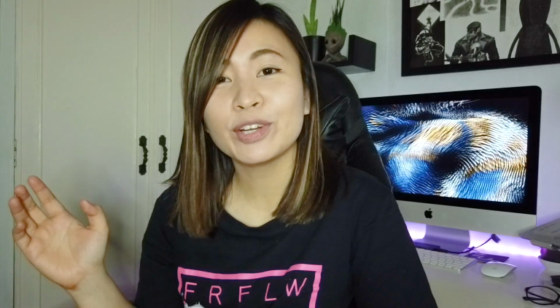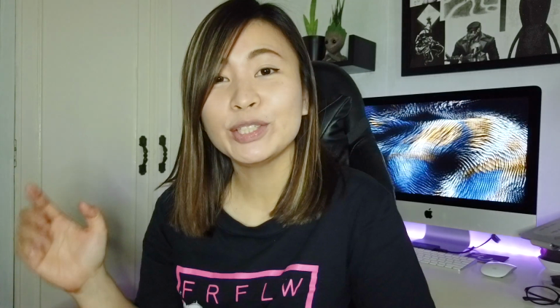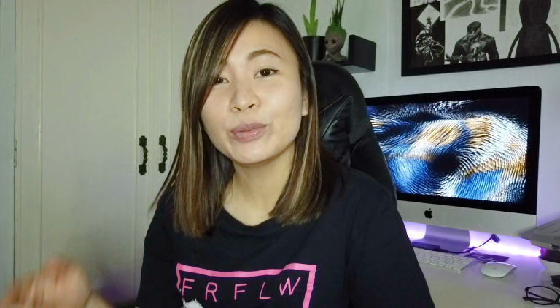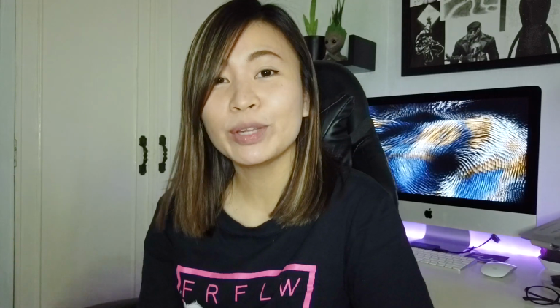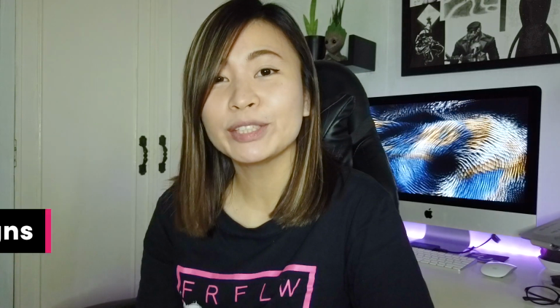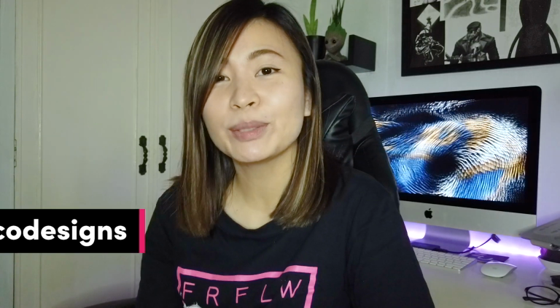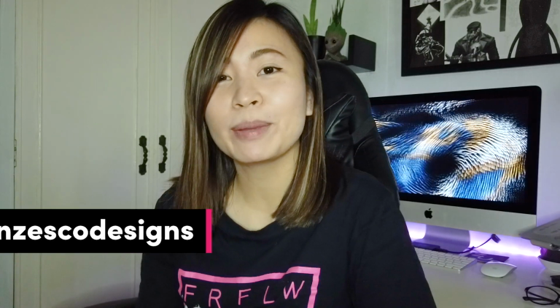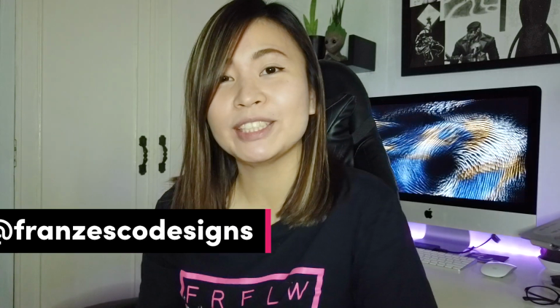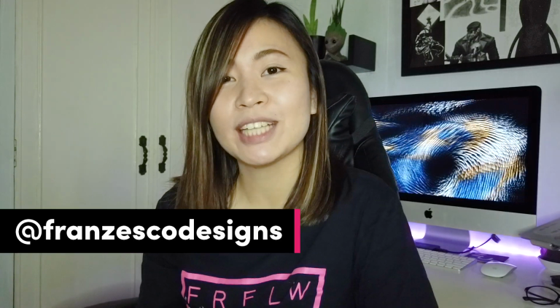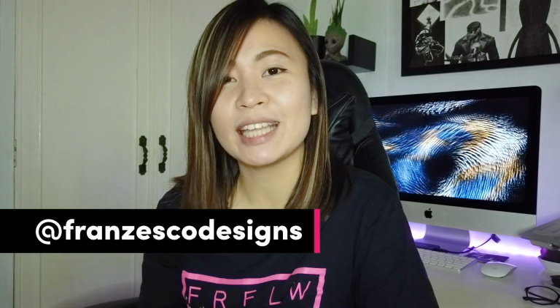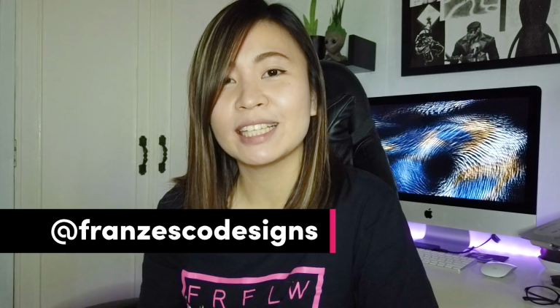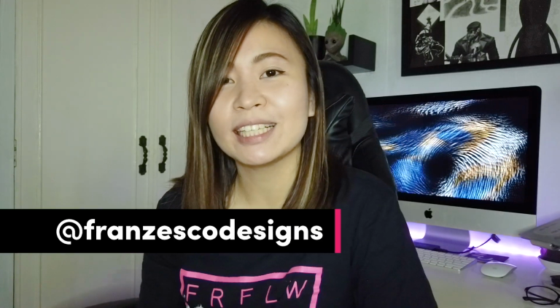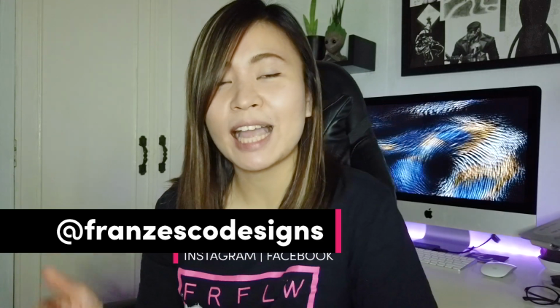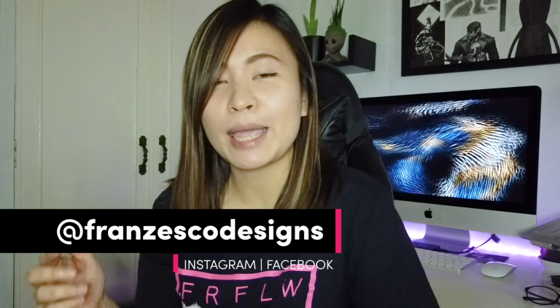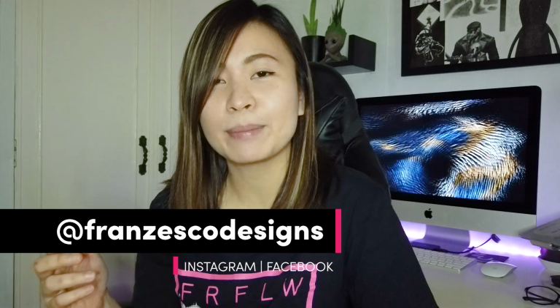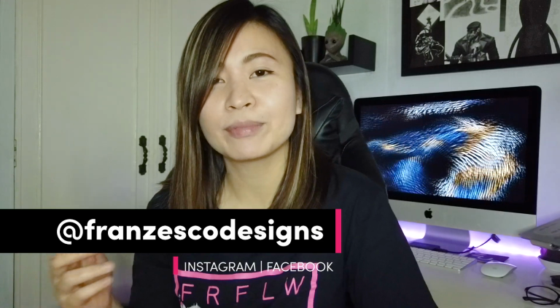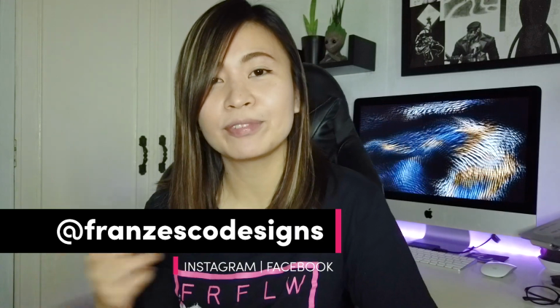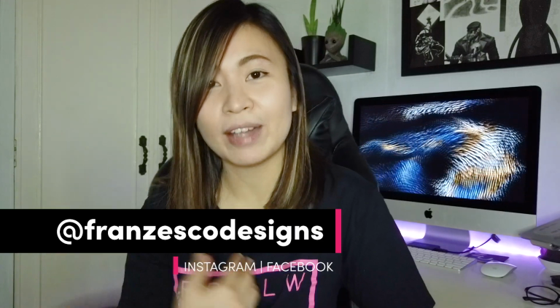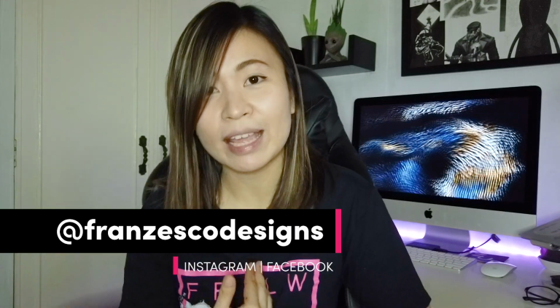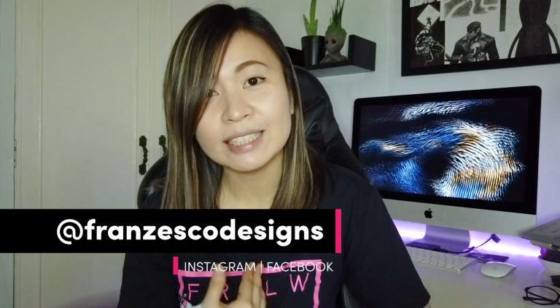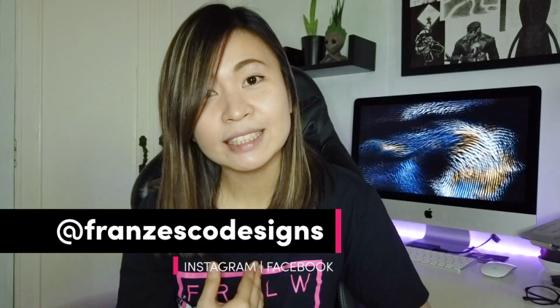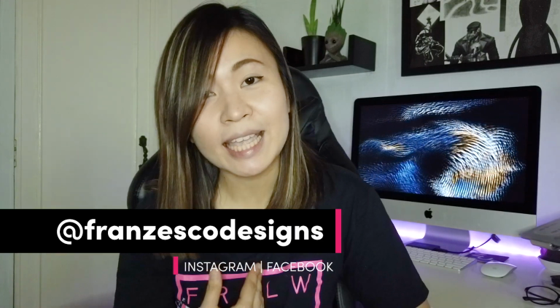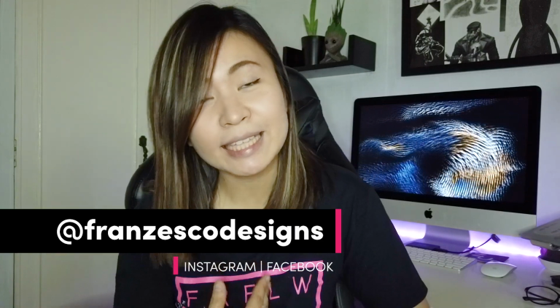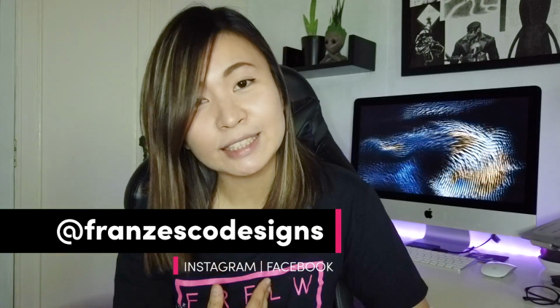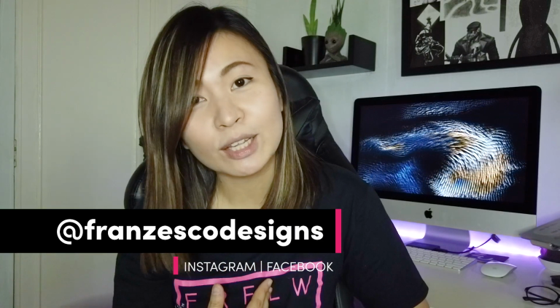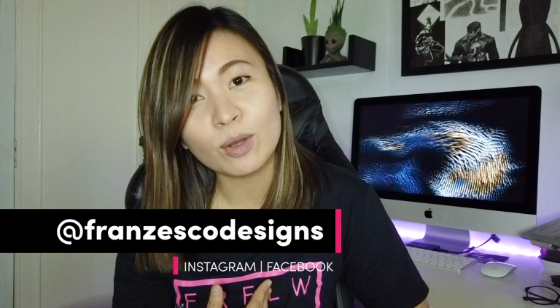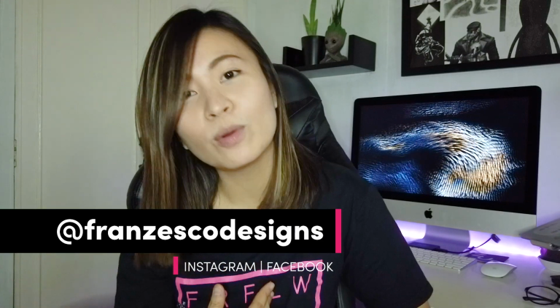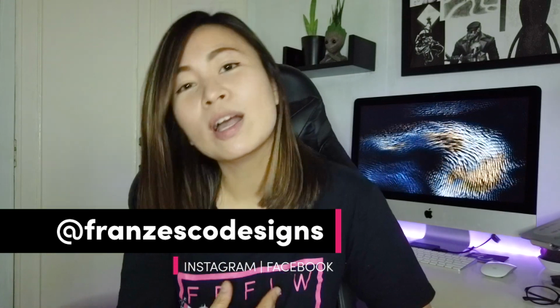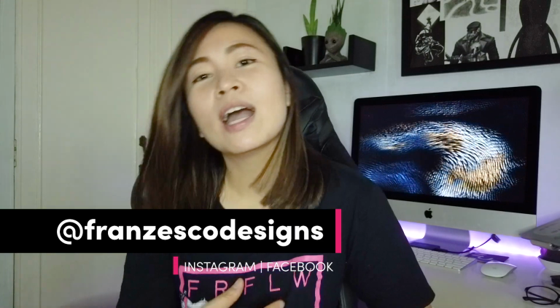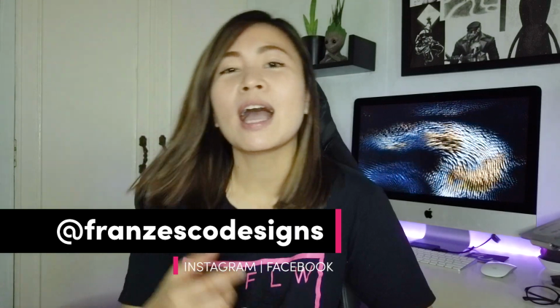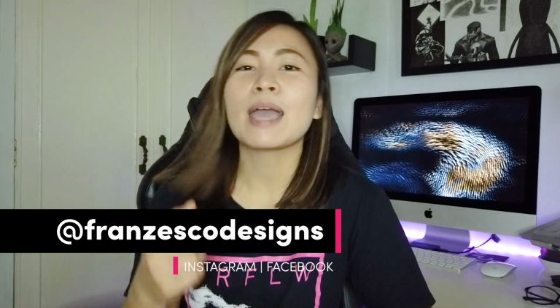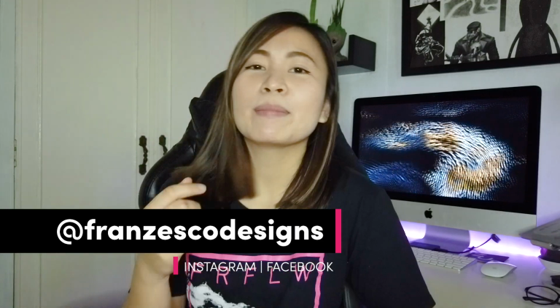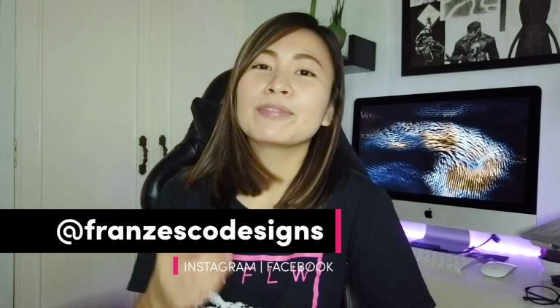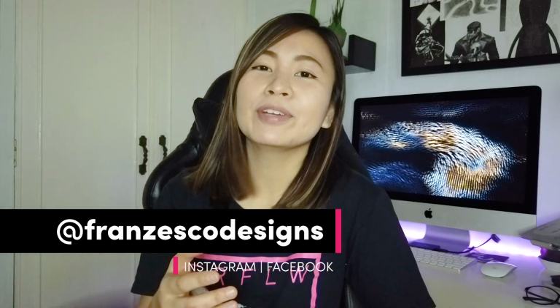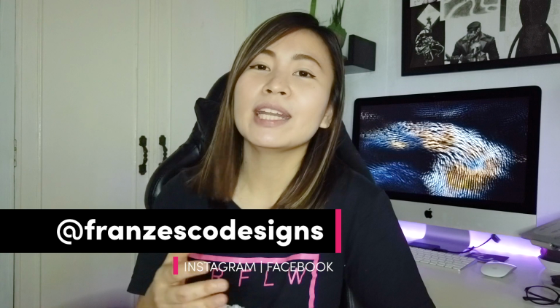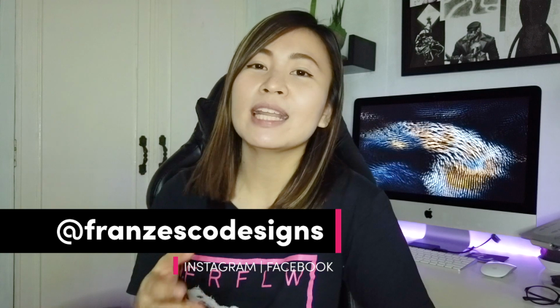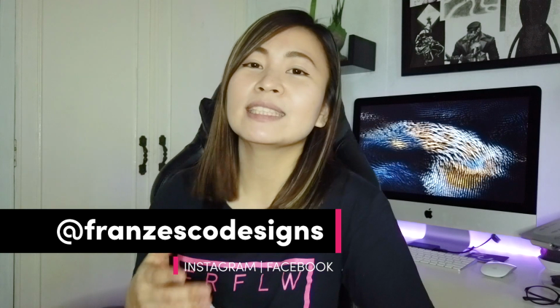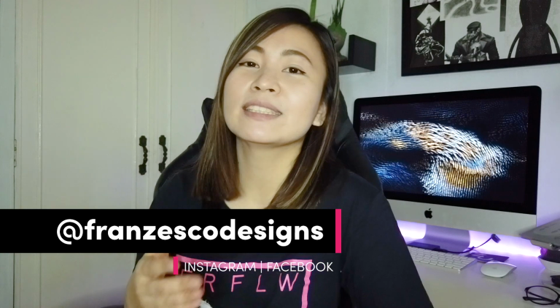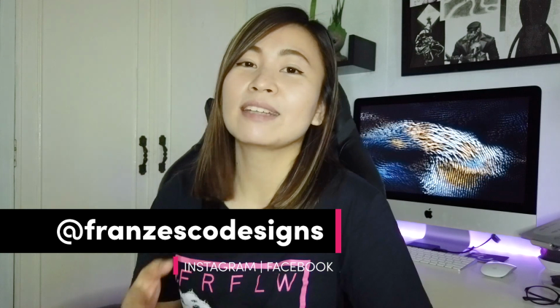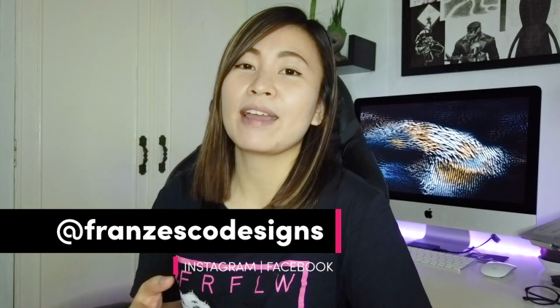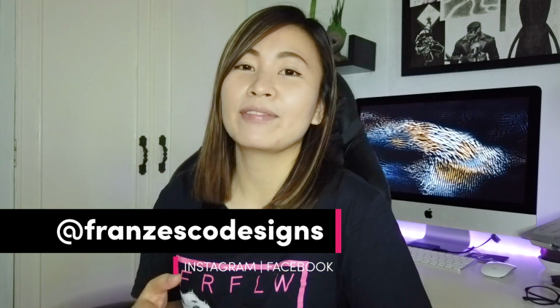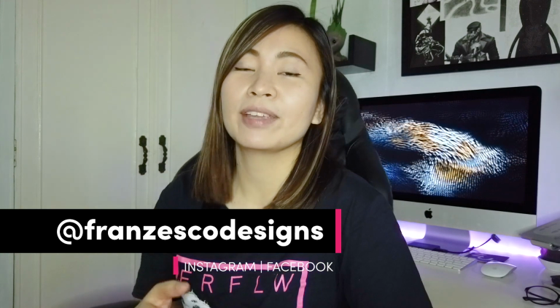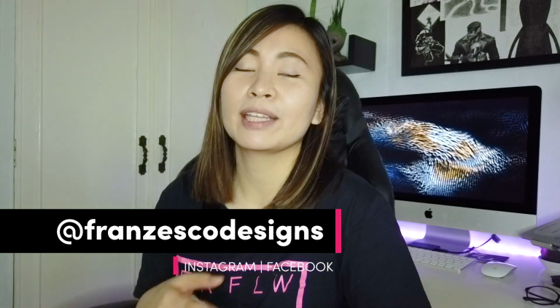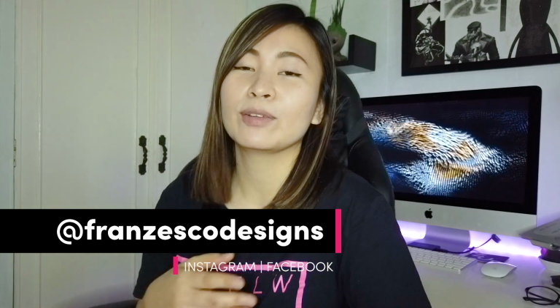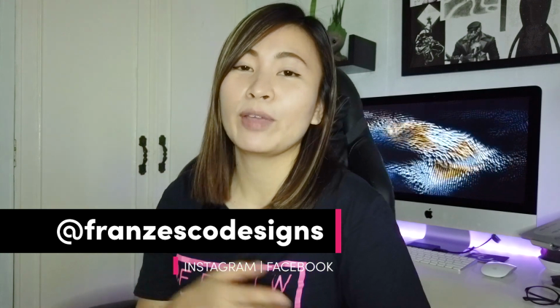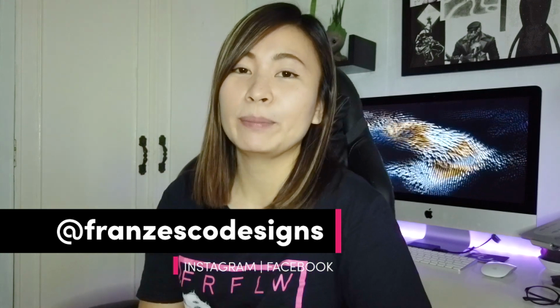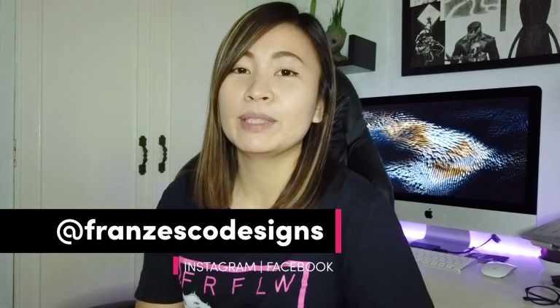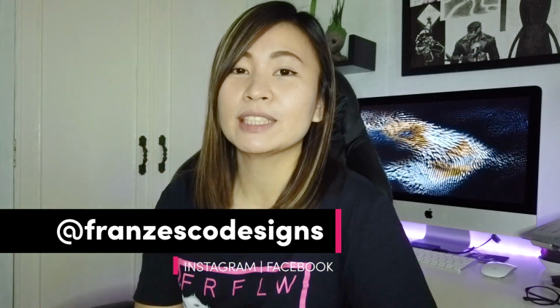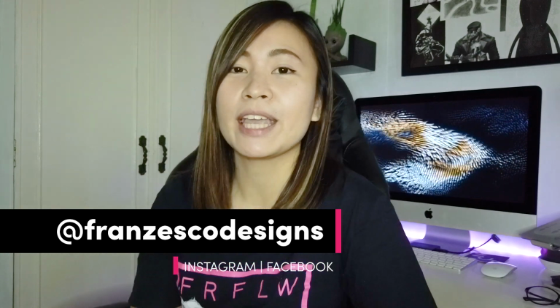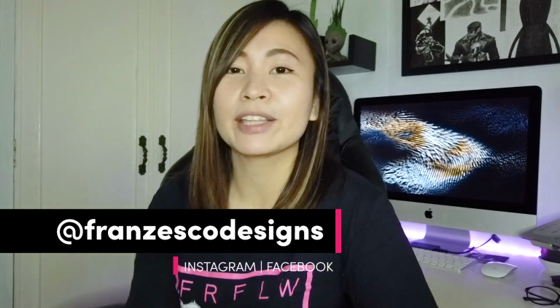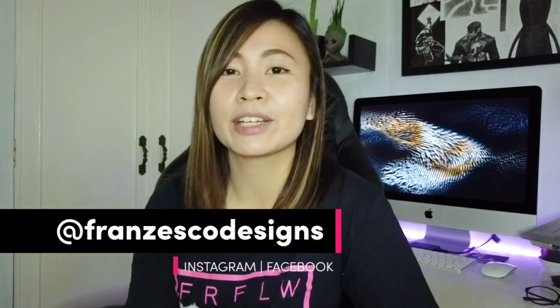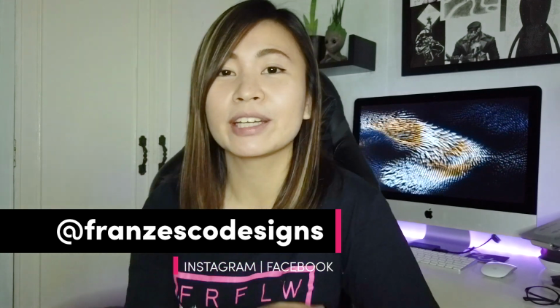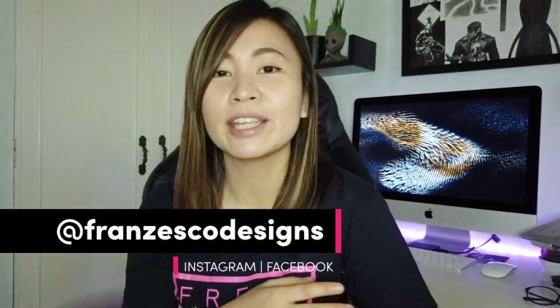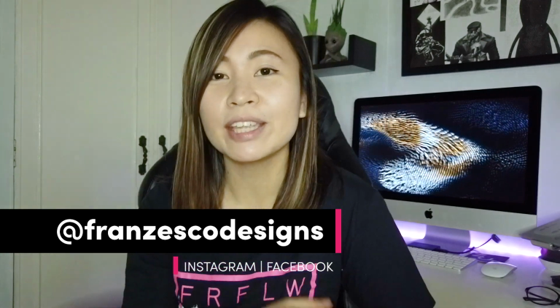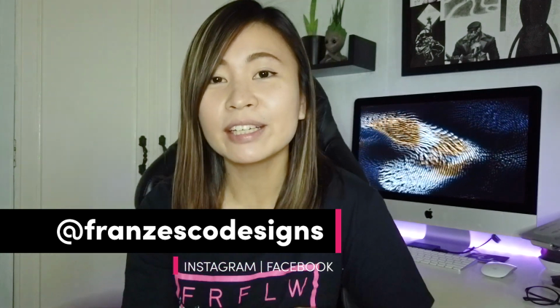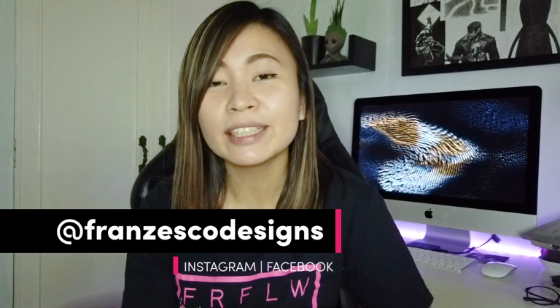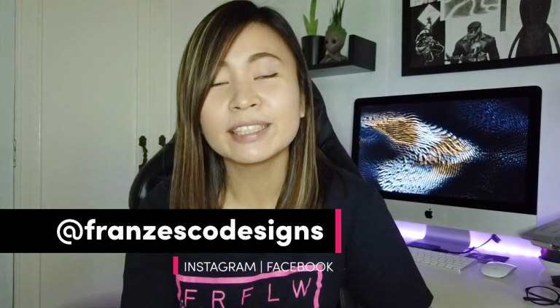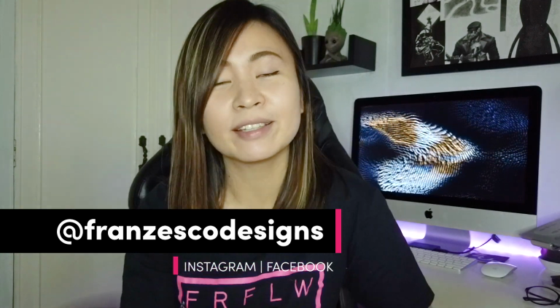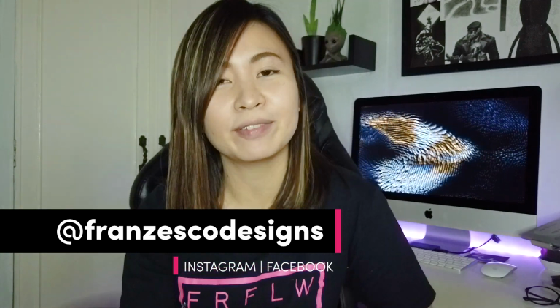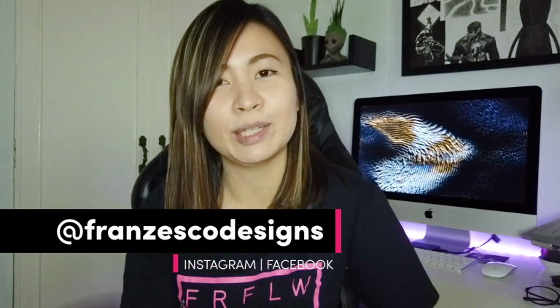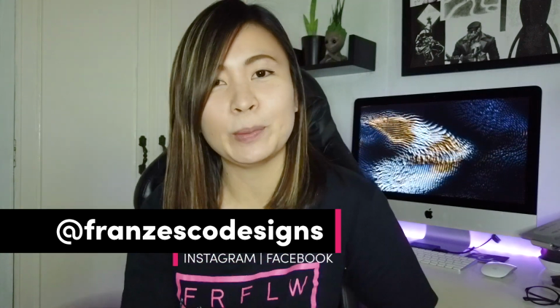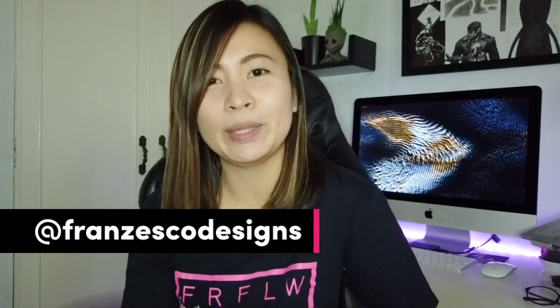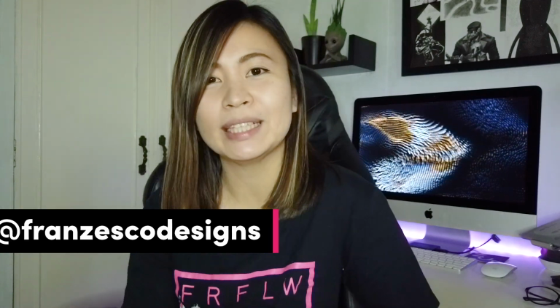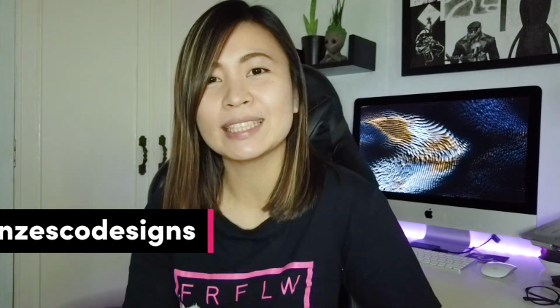If you're new here to my channel, I'm Franz Esco. I'm a freelance graphic and web designer here in the Philippines.